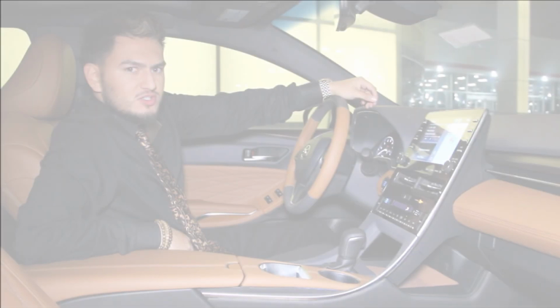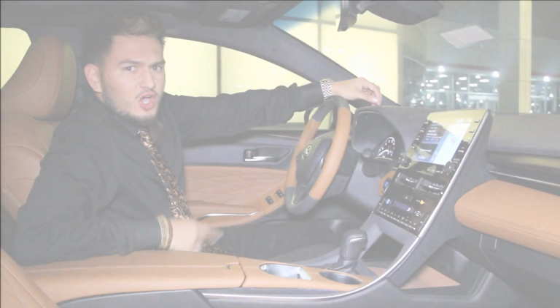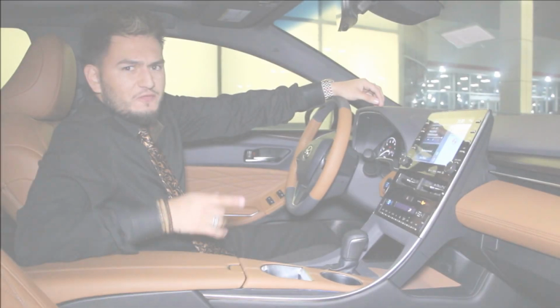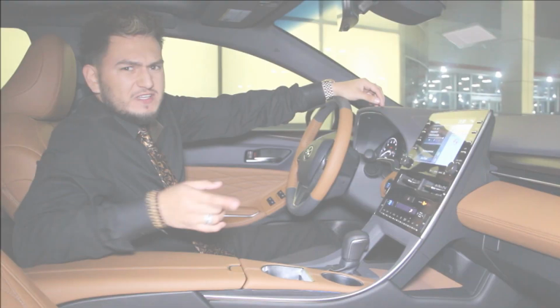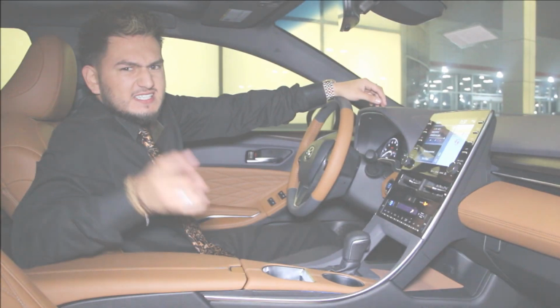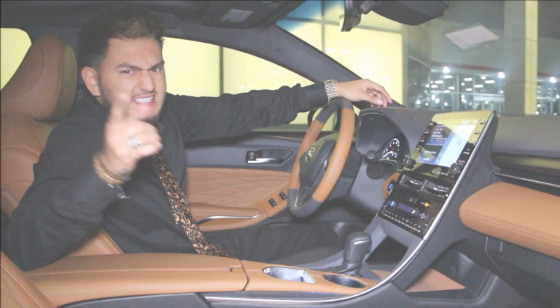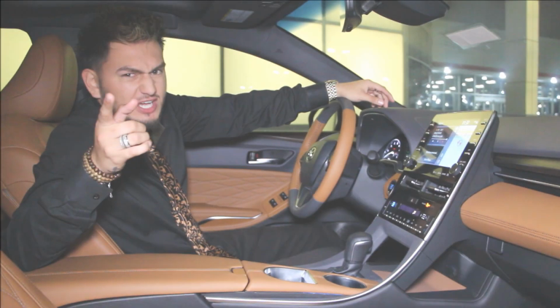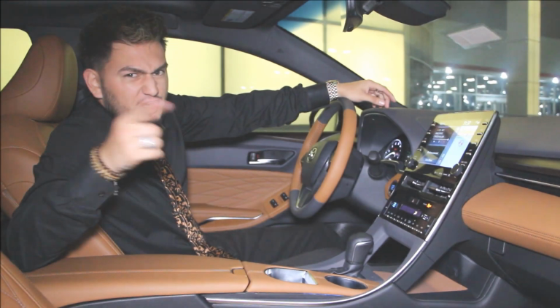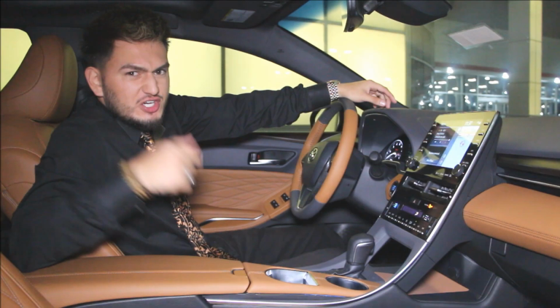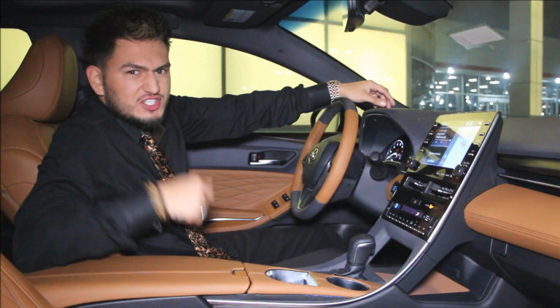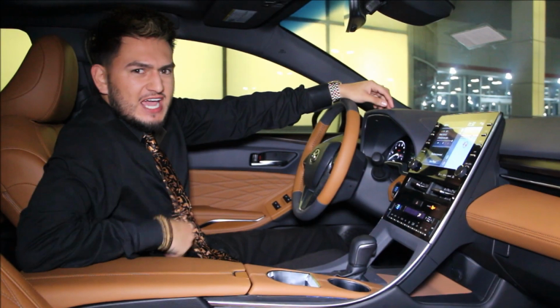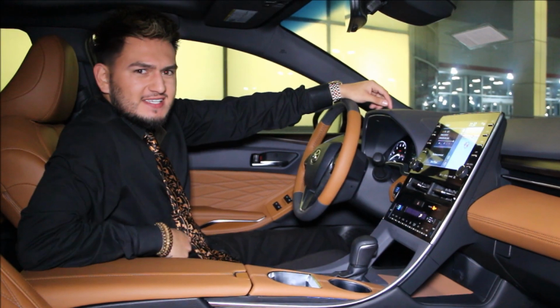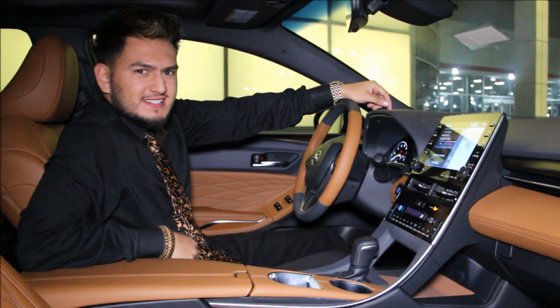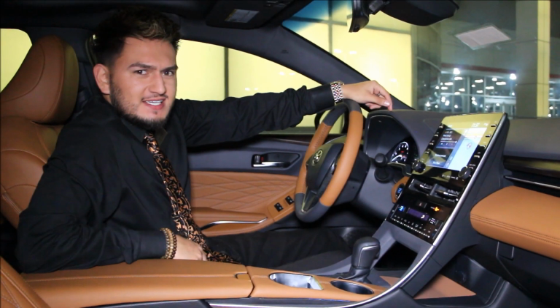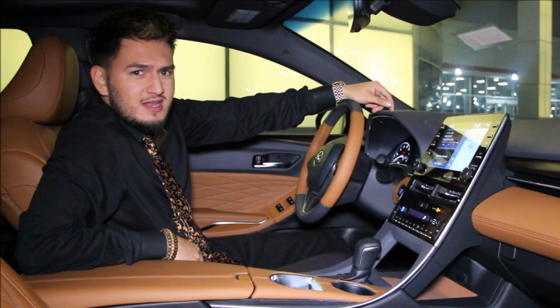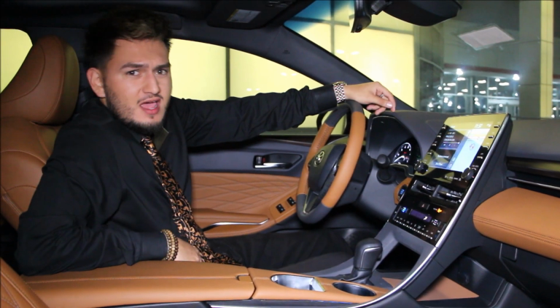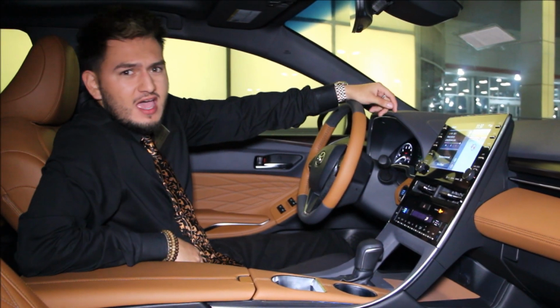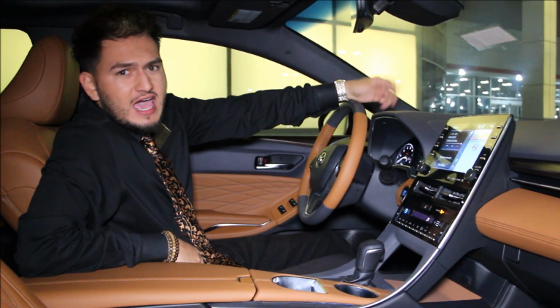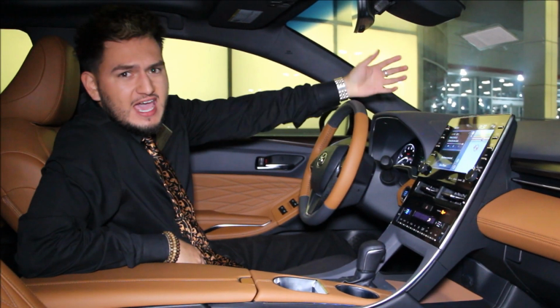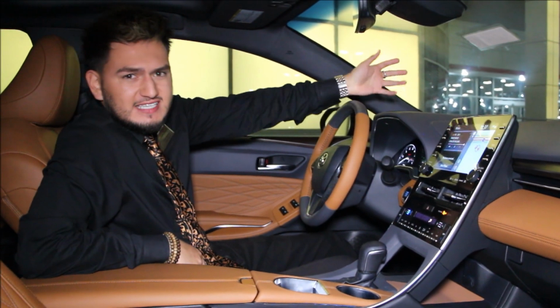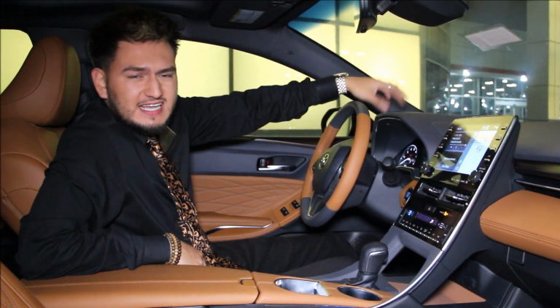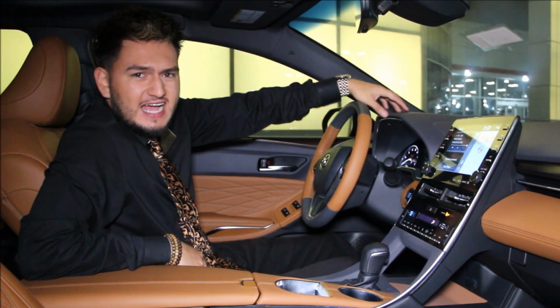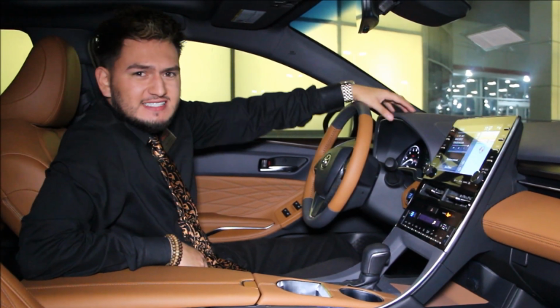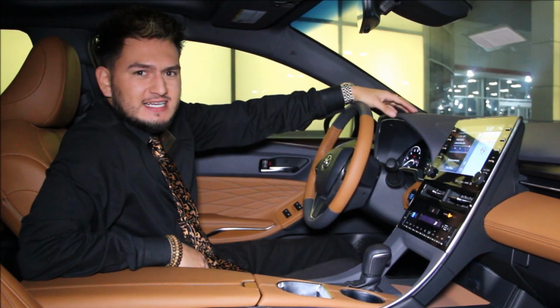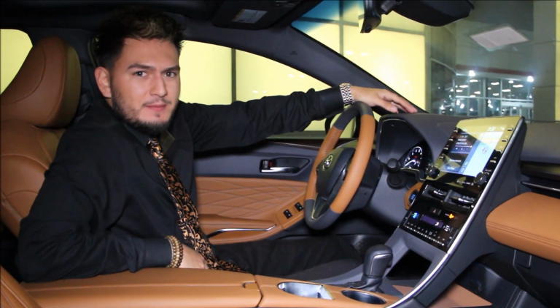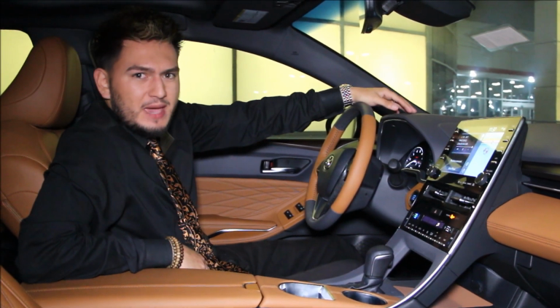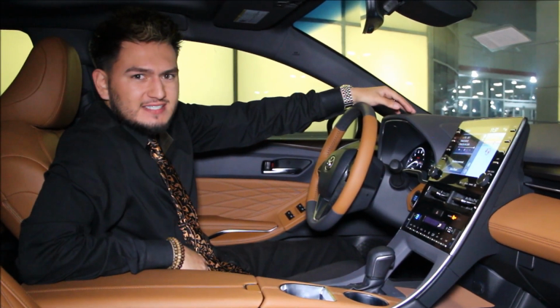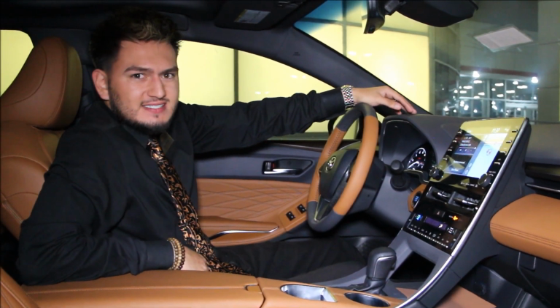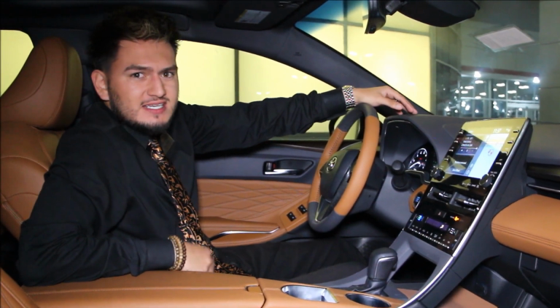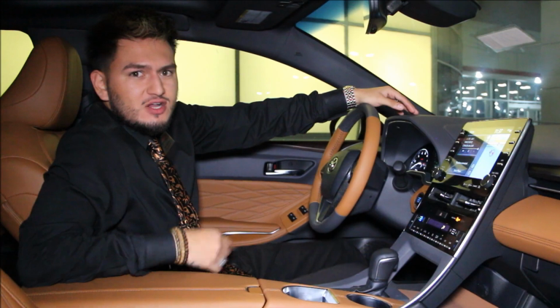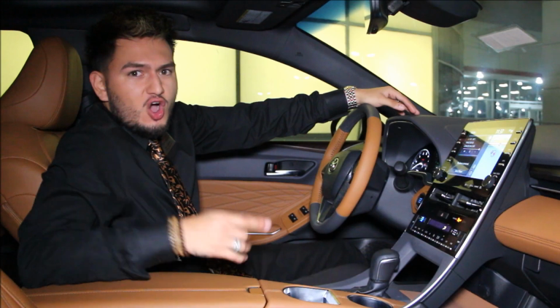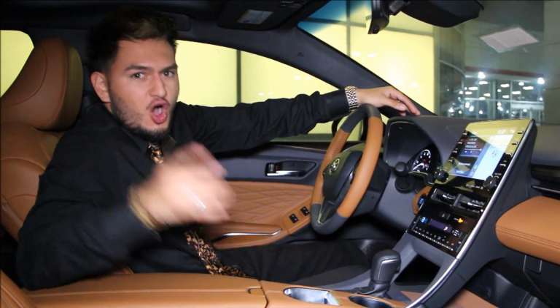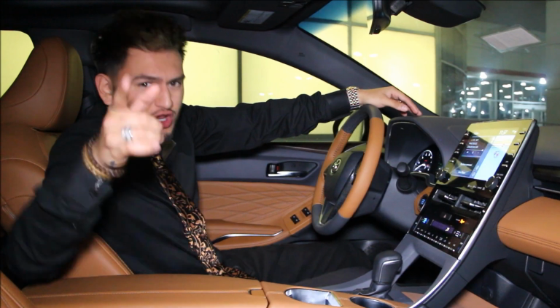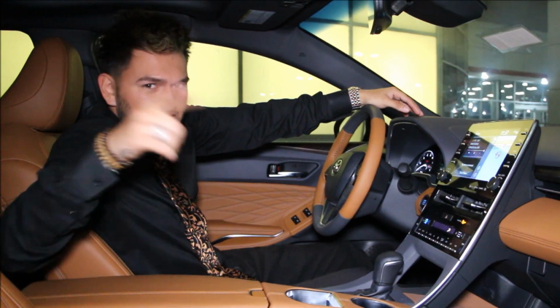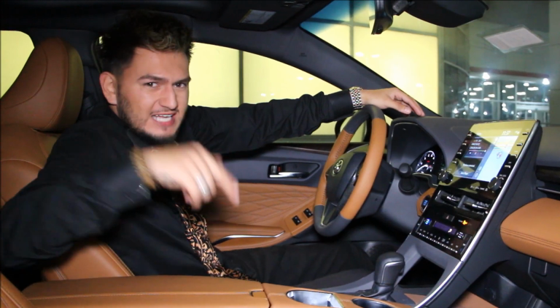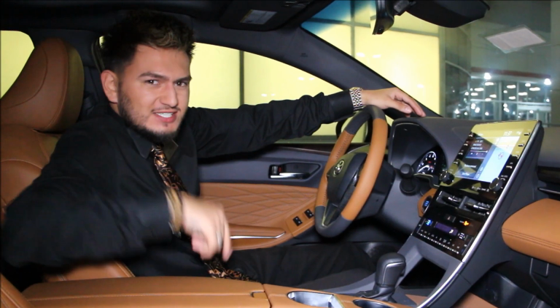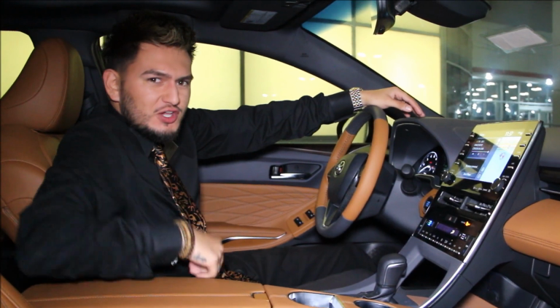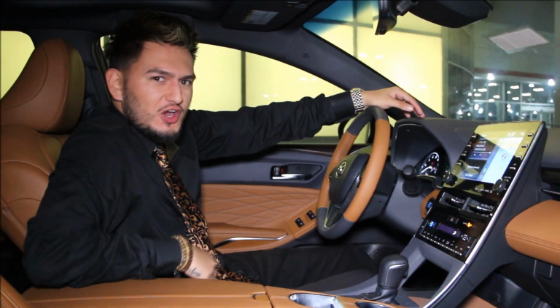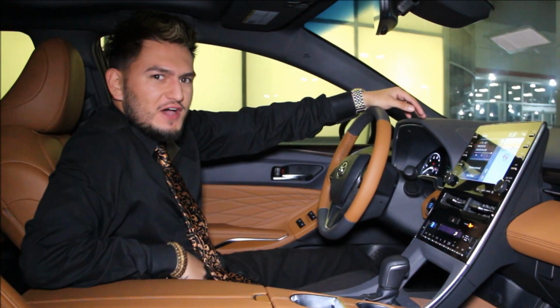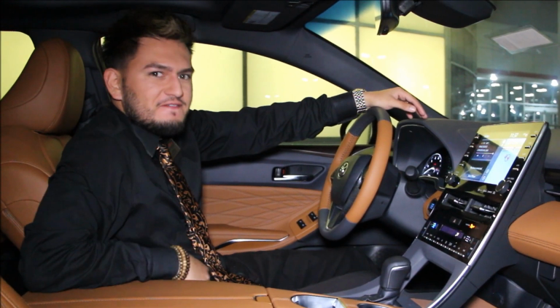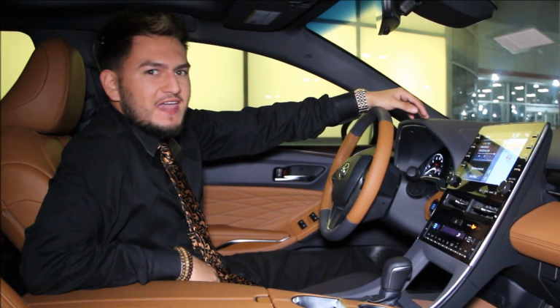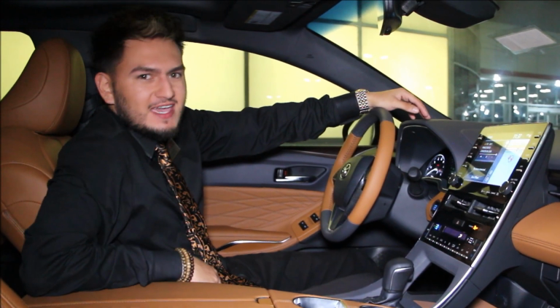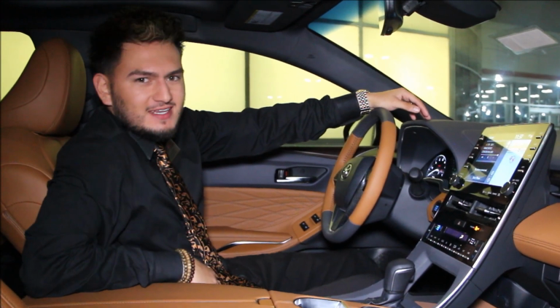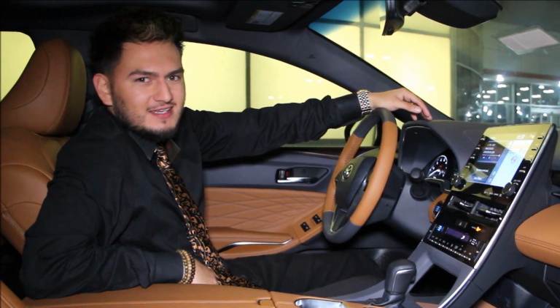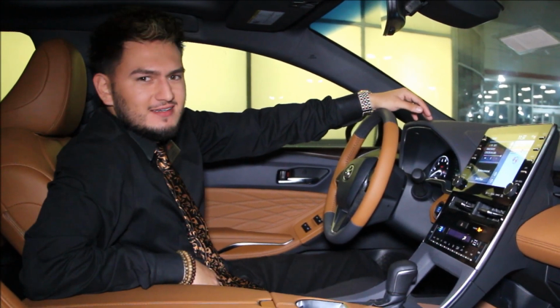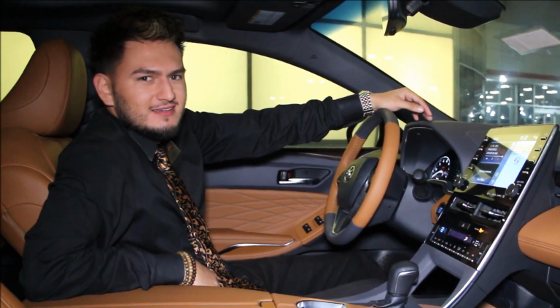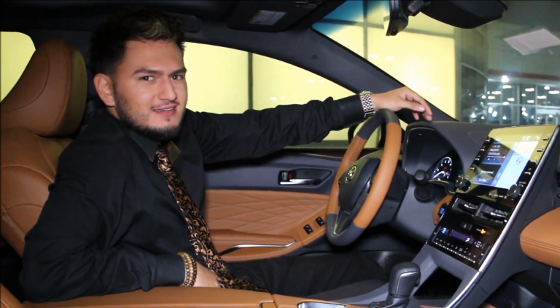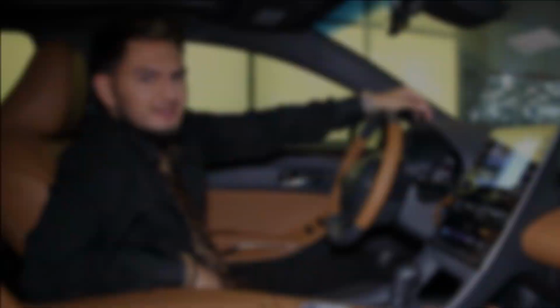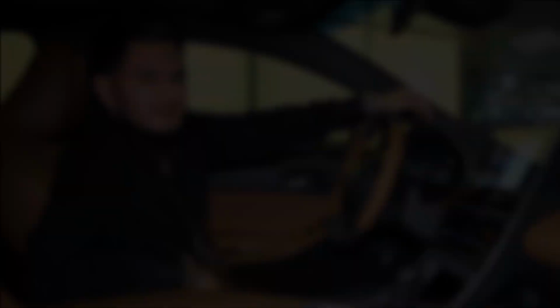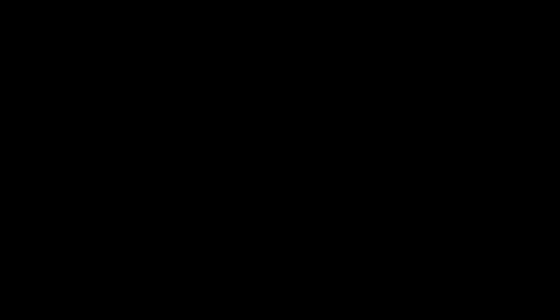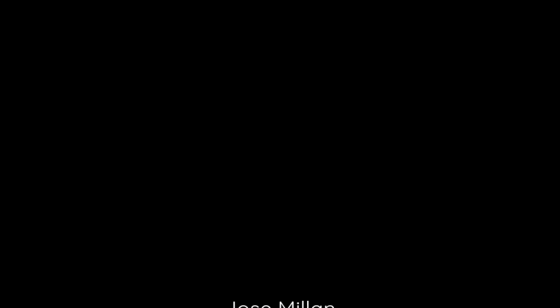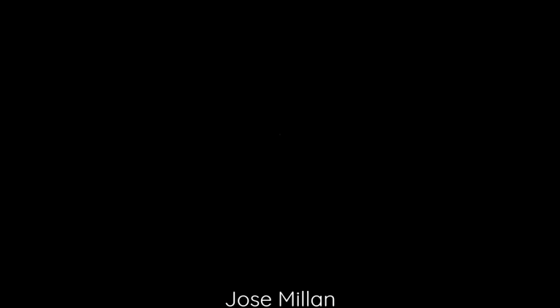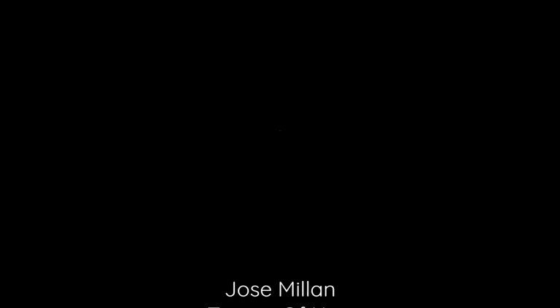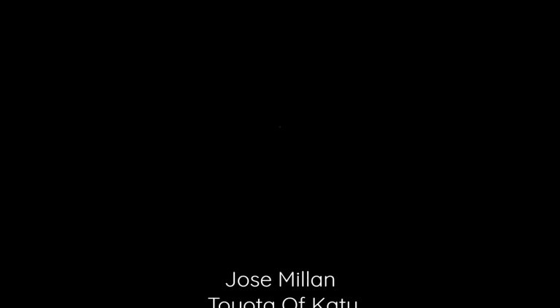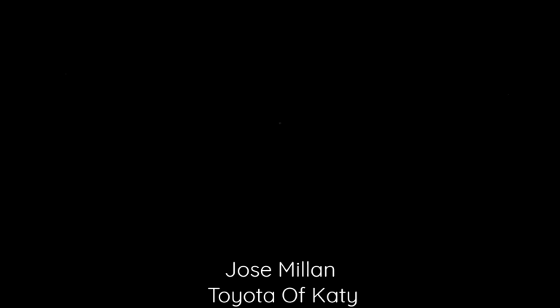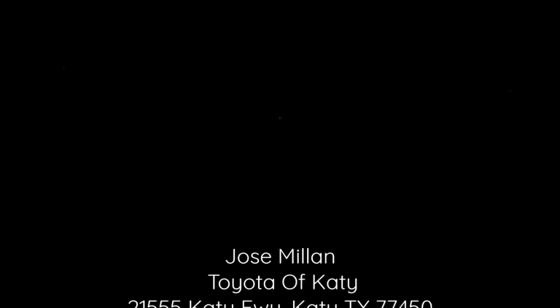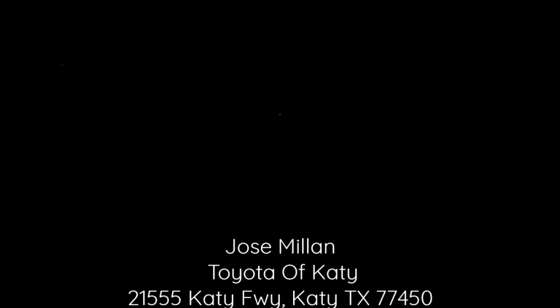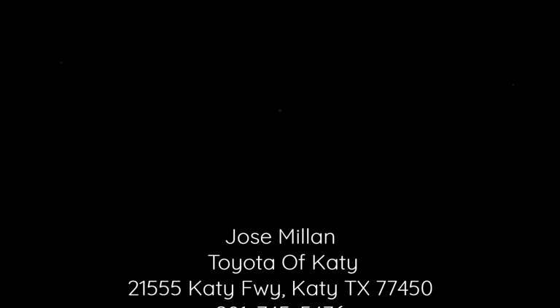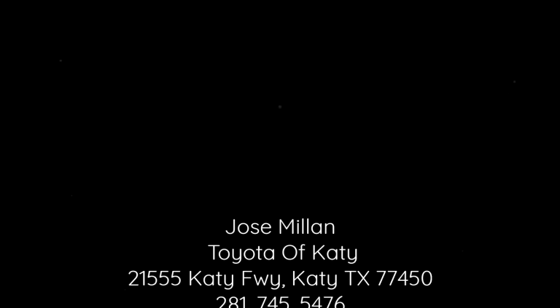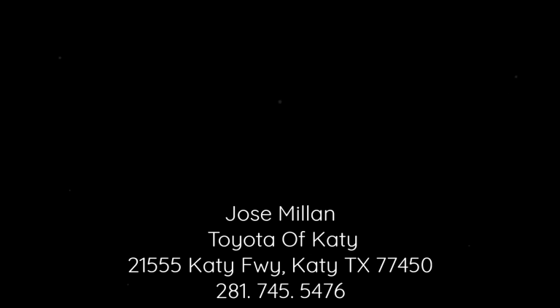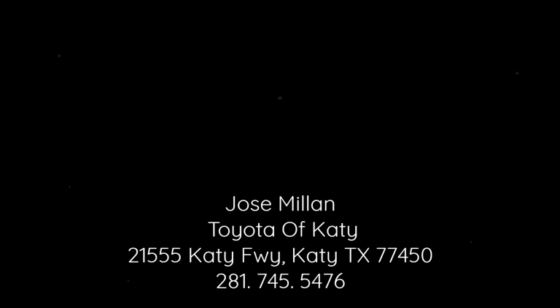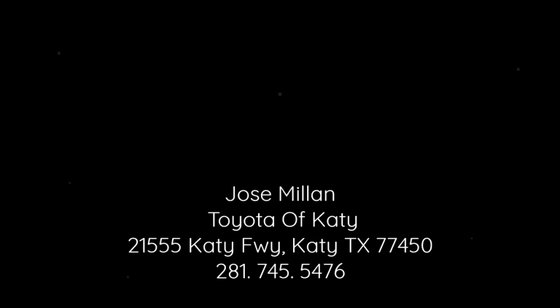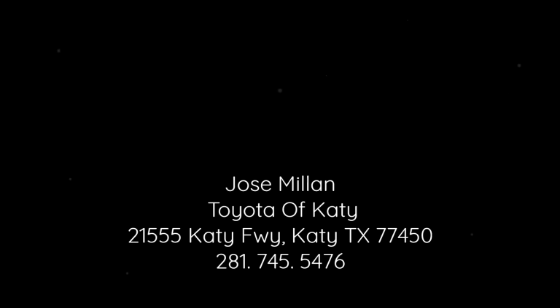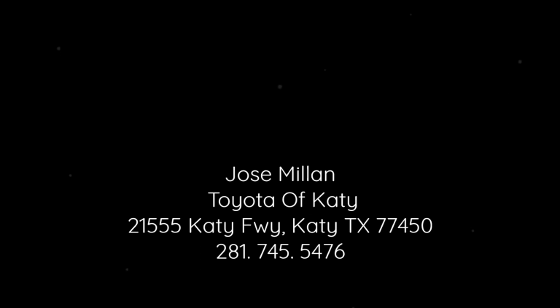So if it's a deal you're chasing, only at Toyota FKD.